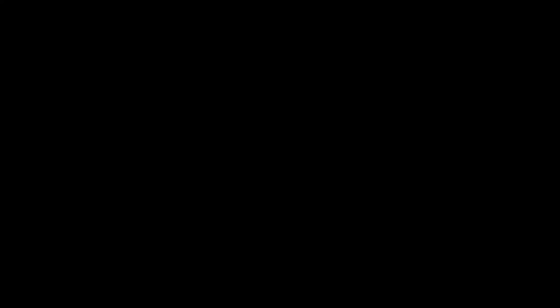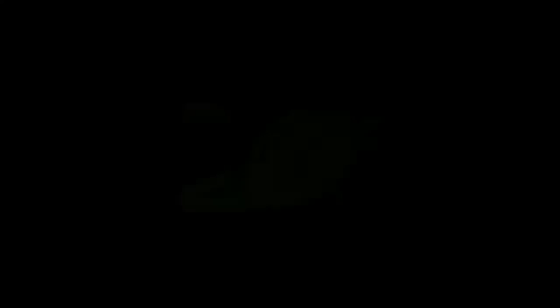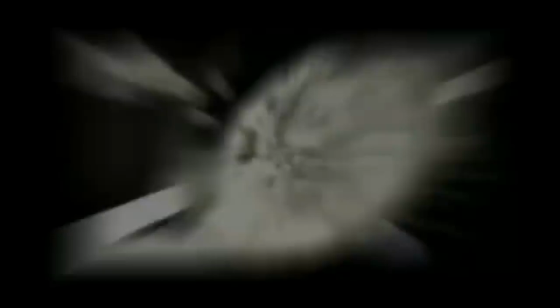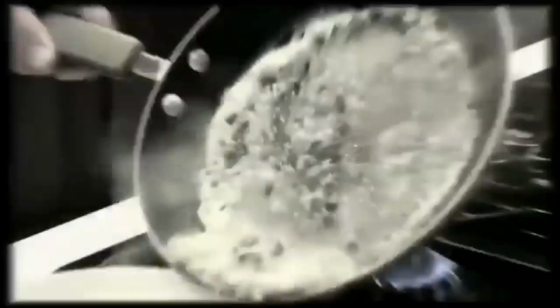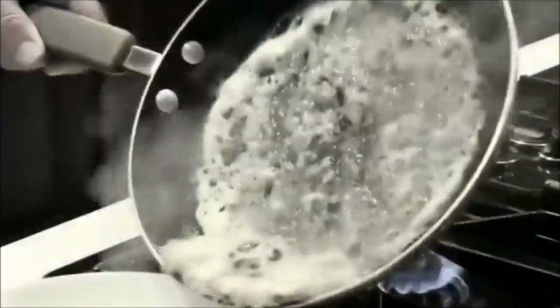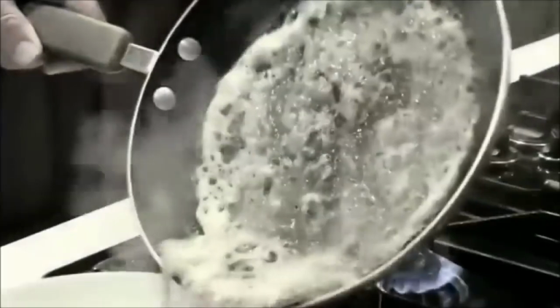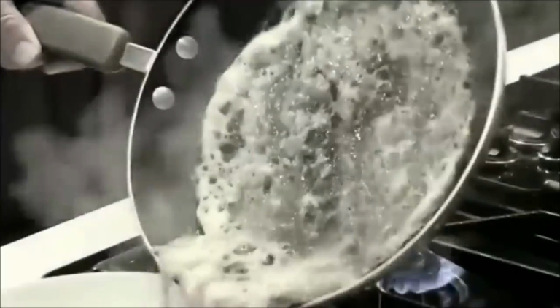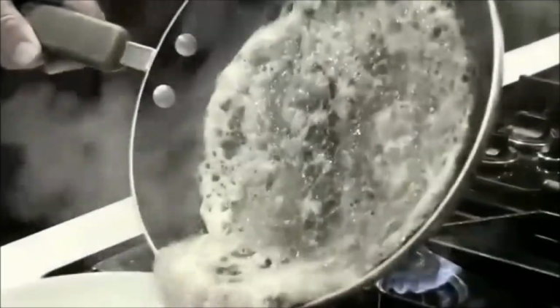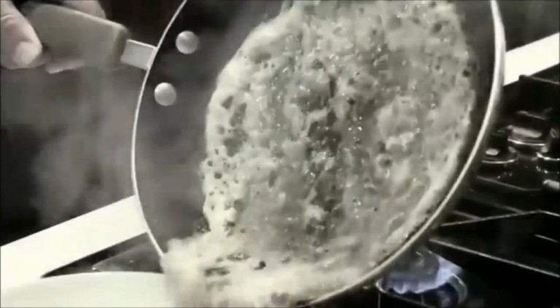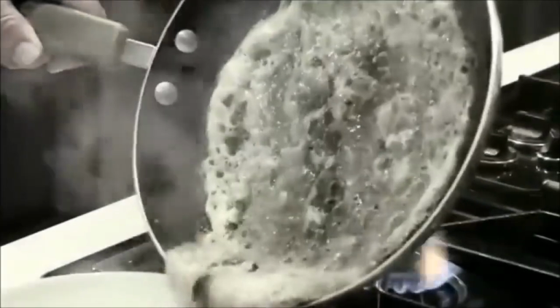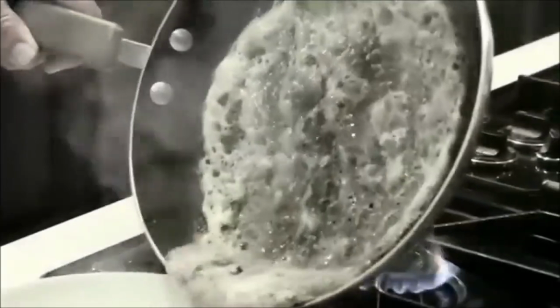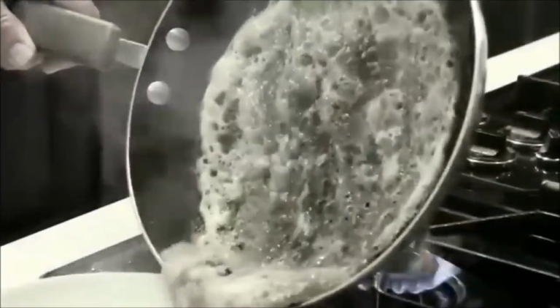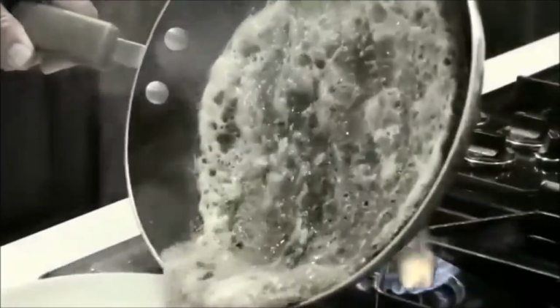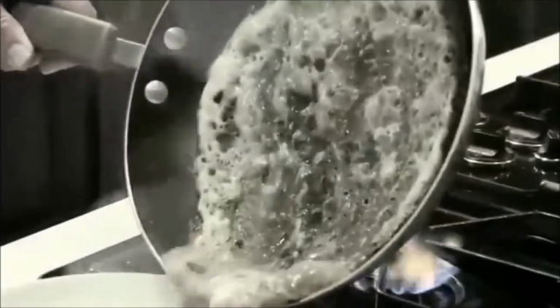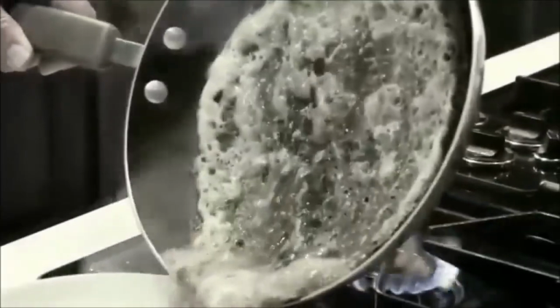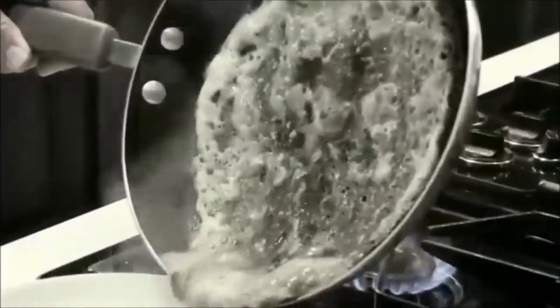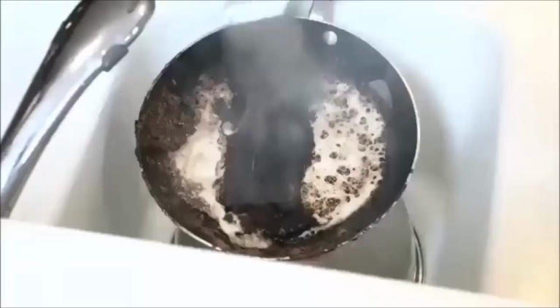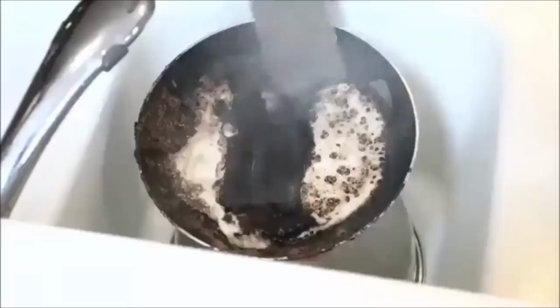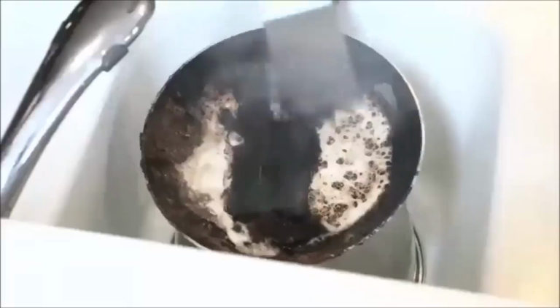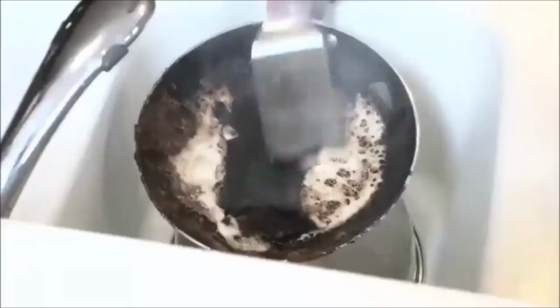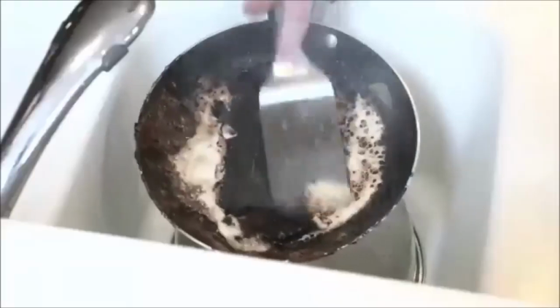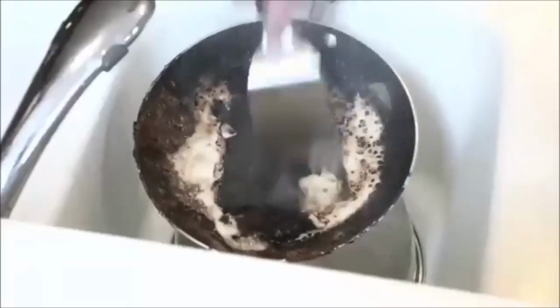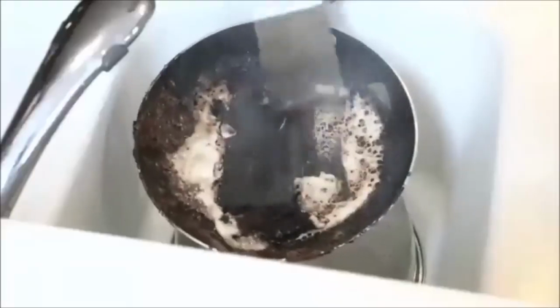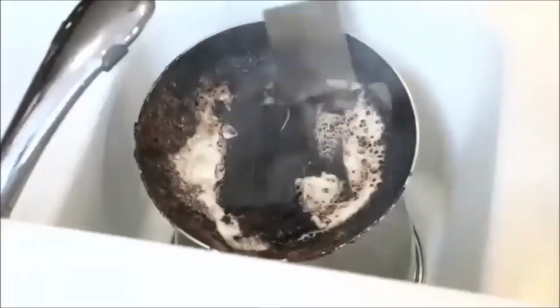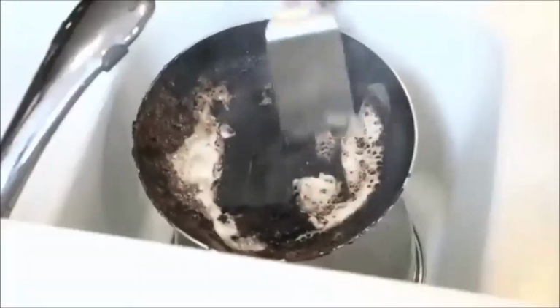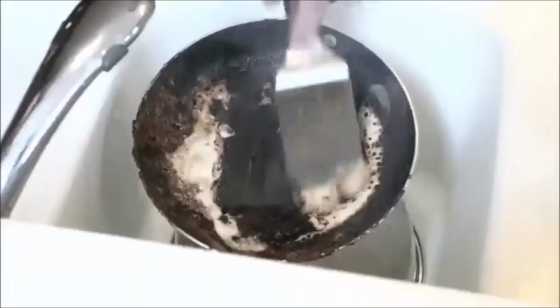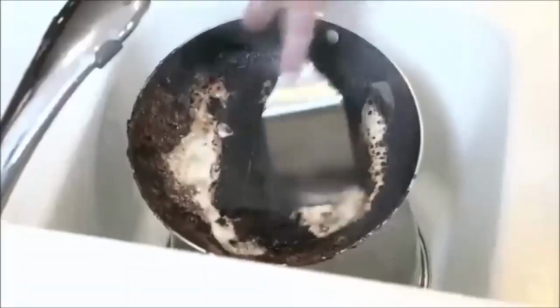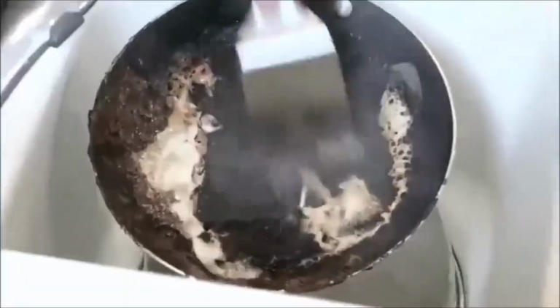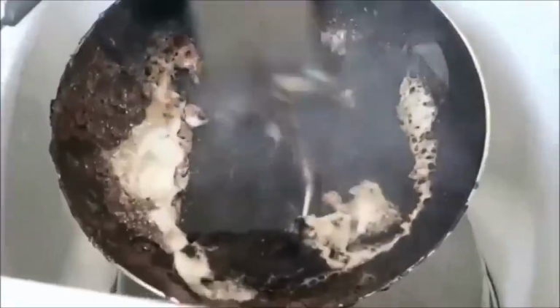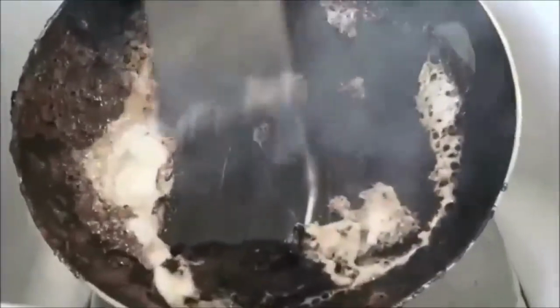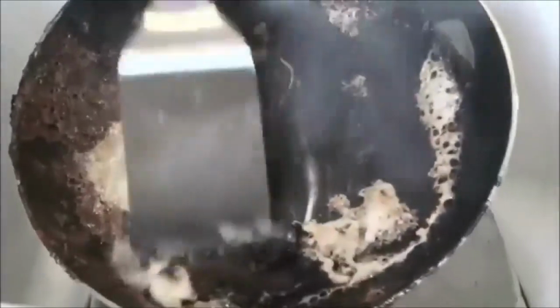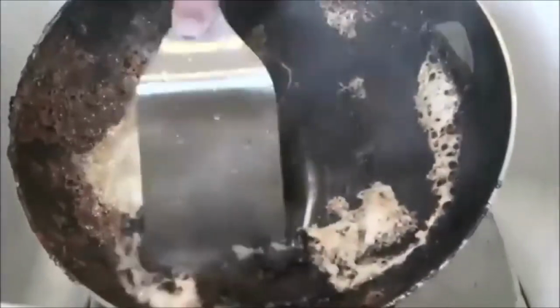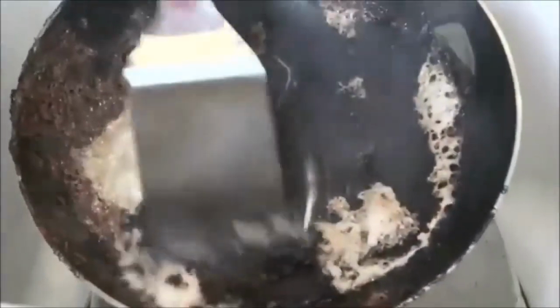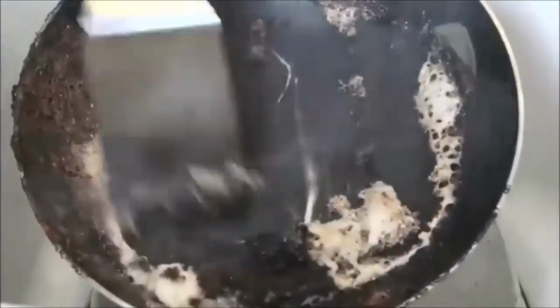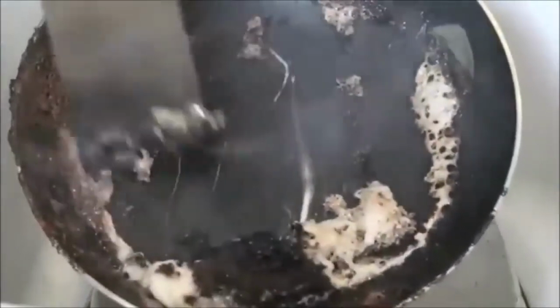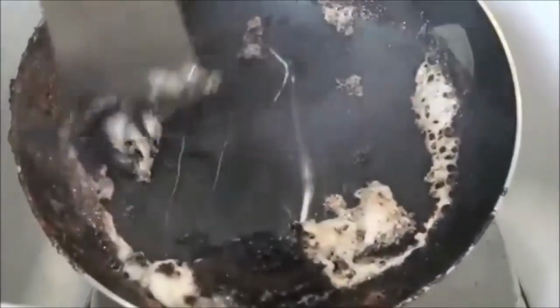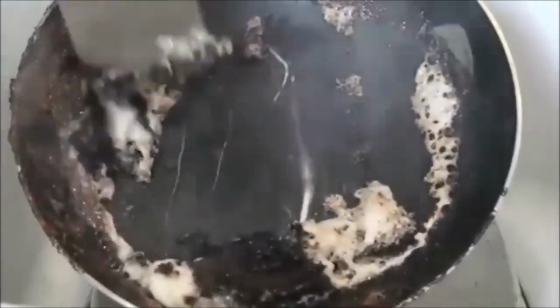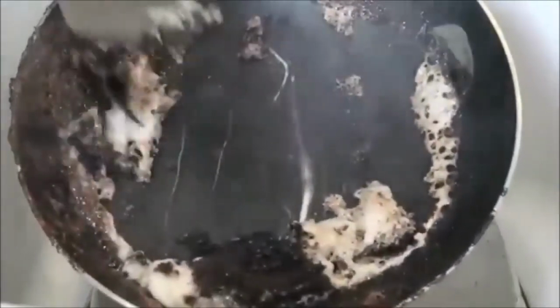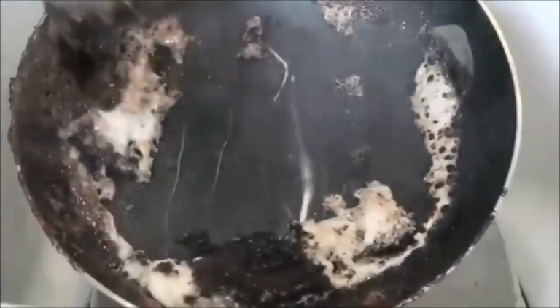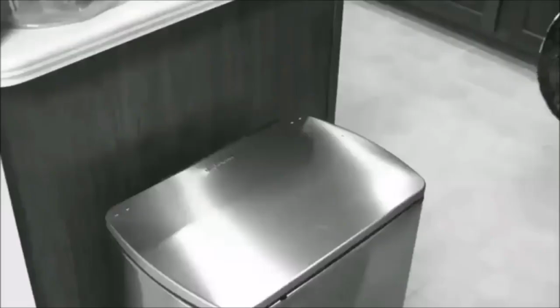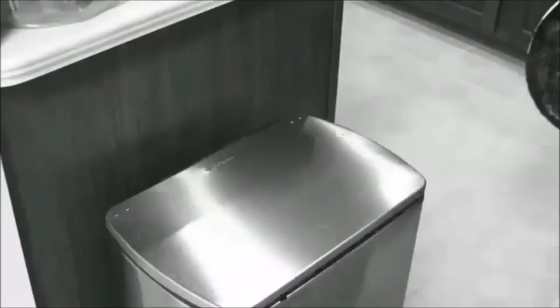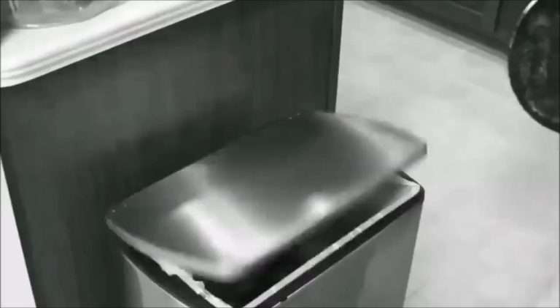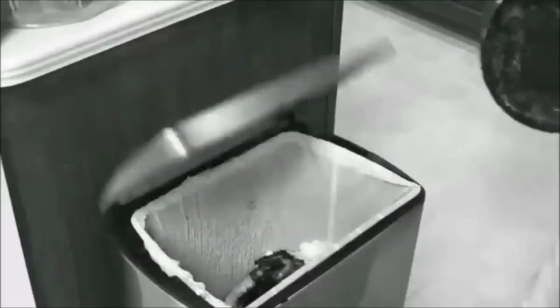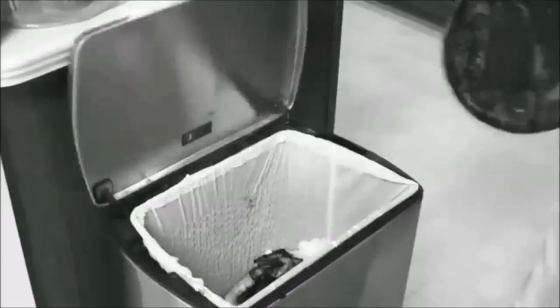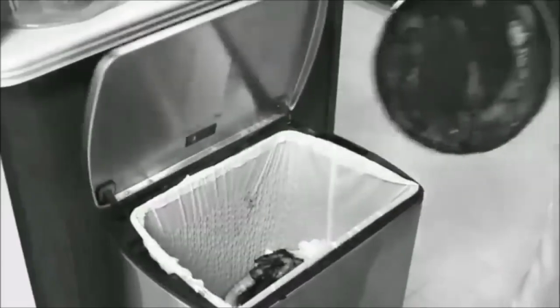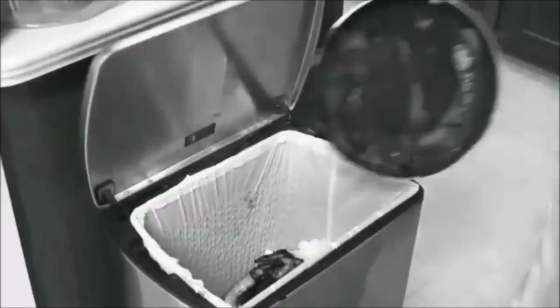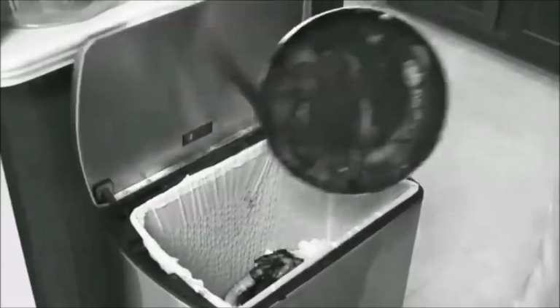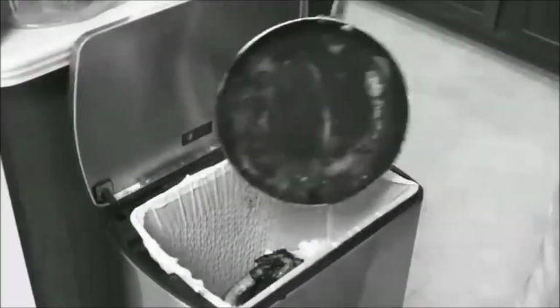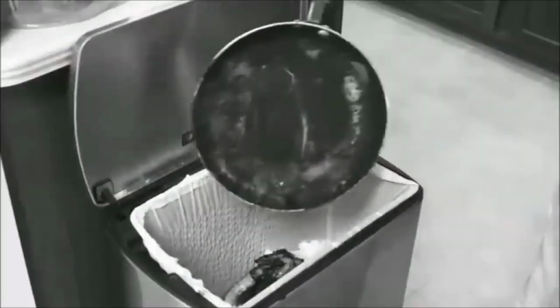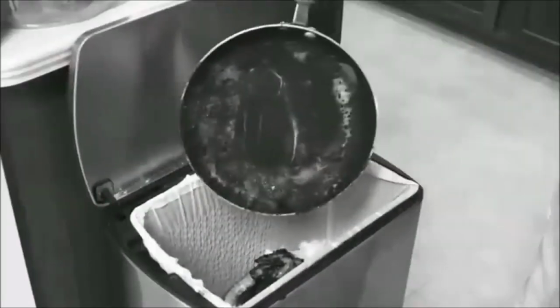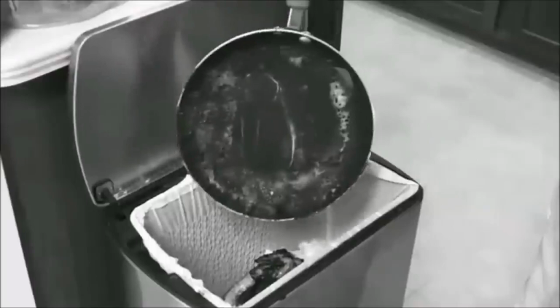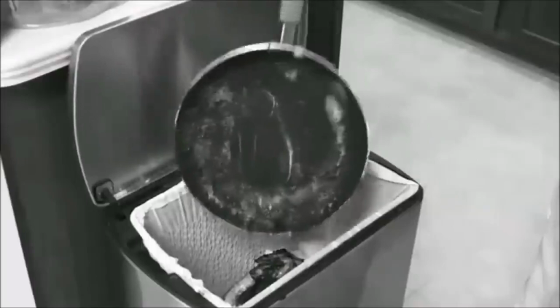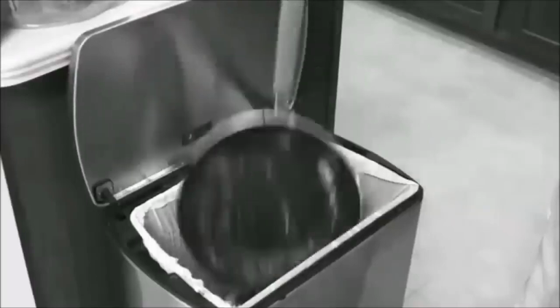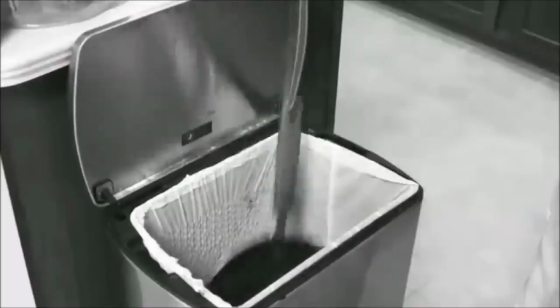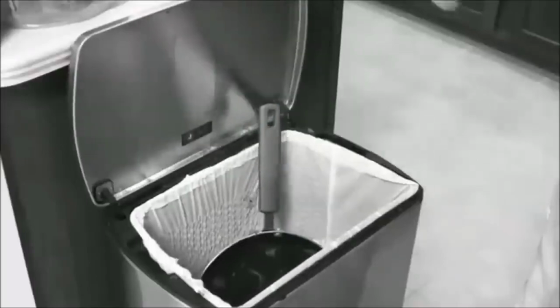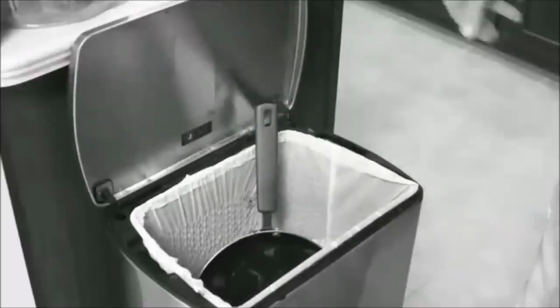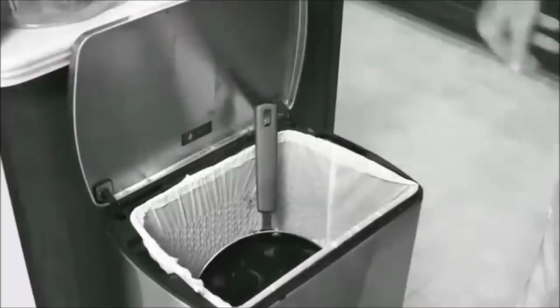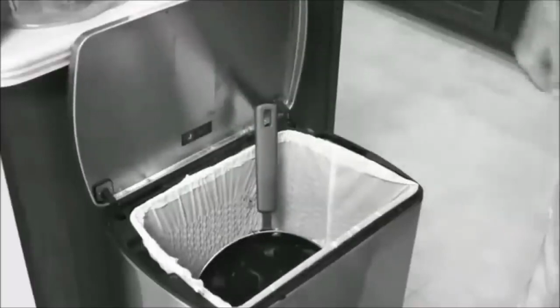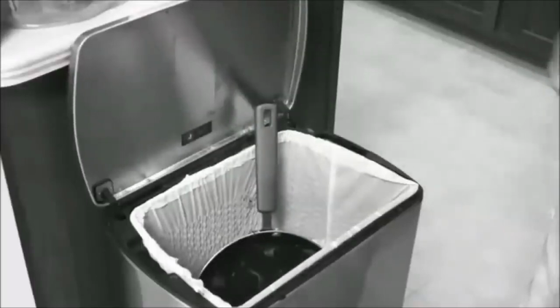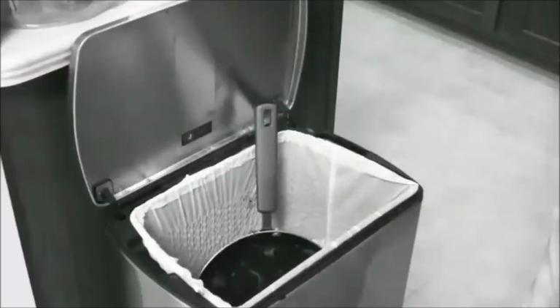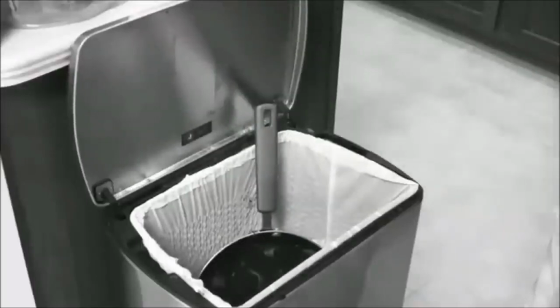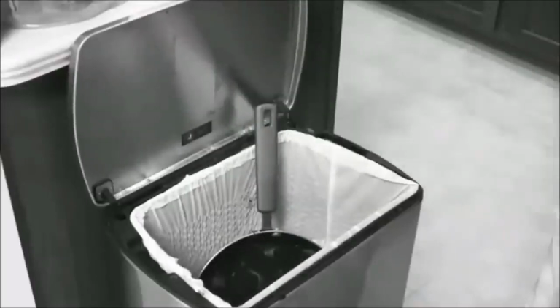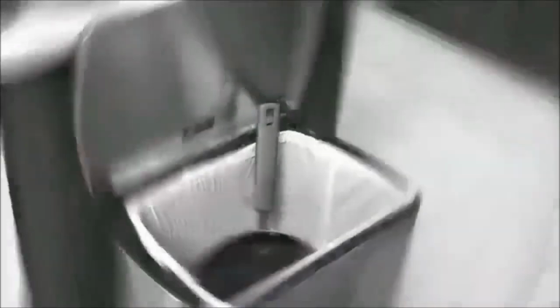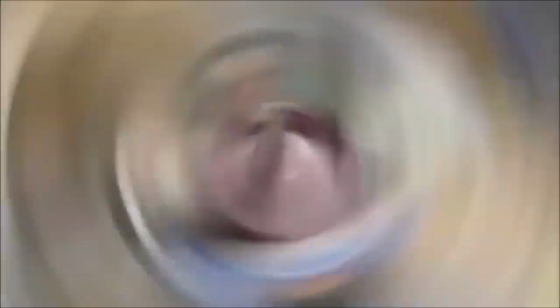Tired of food sticking to the pan? You try to scrape it, and then you scratch it. You may as well trash it. Not anymore.